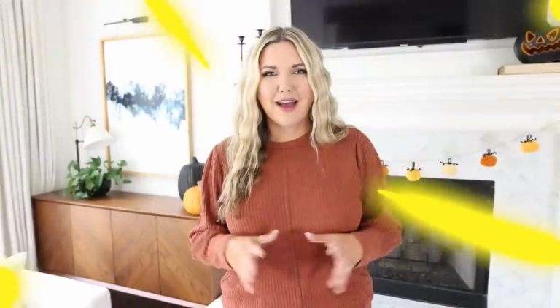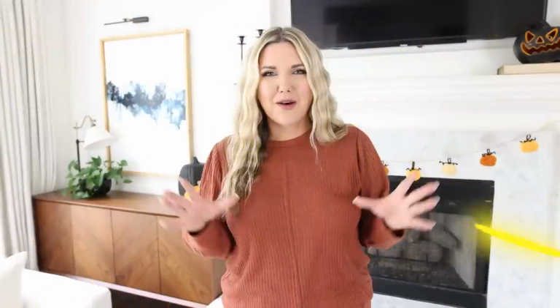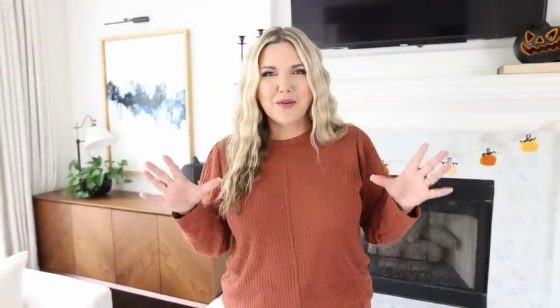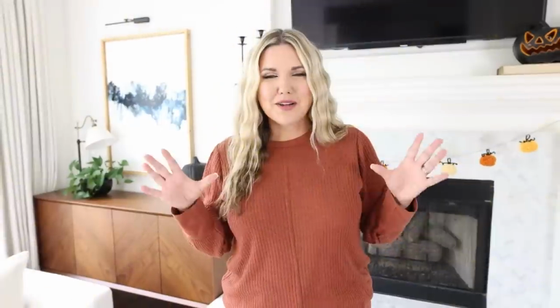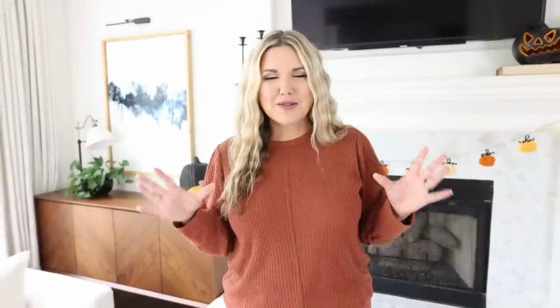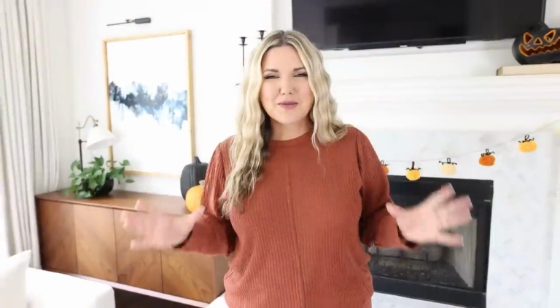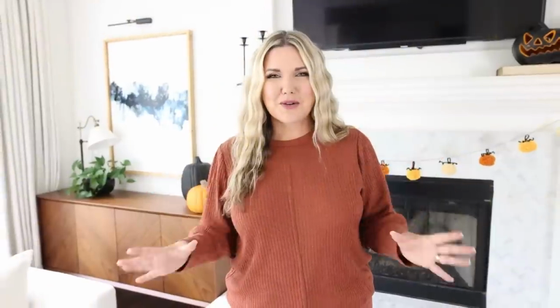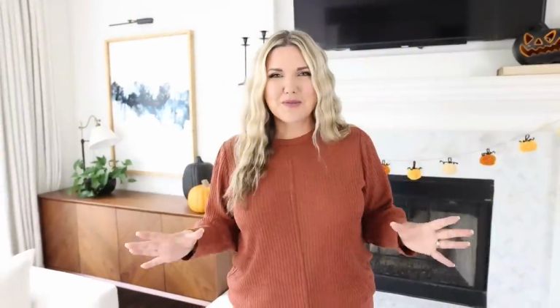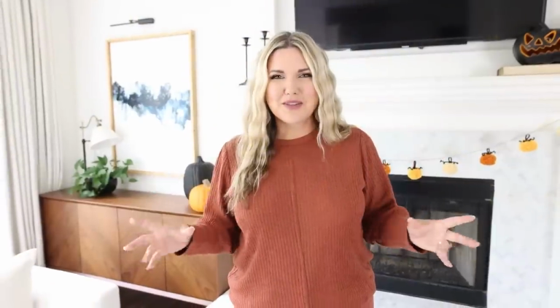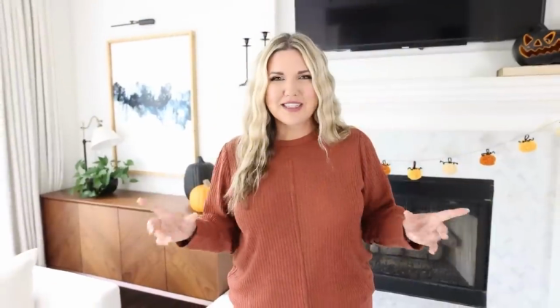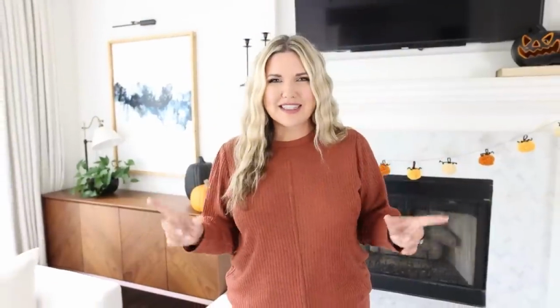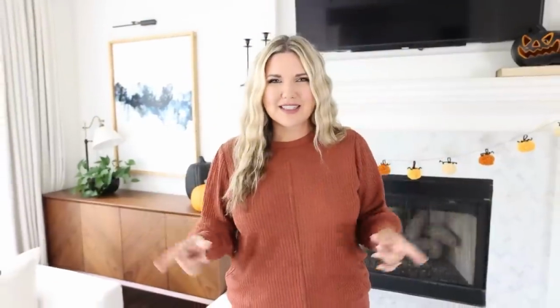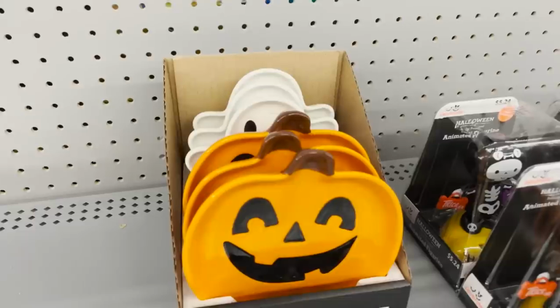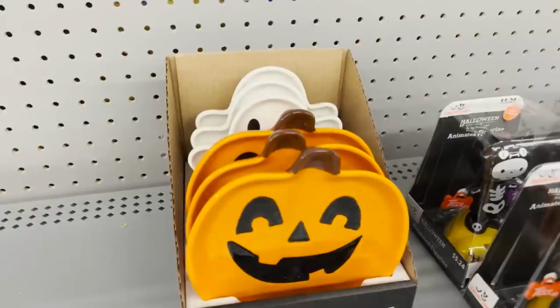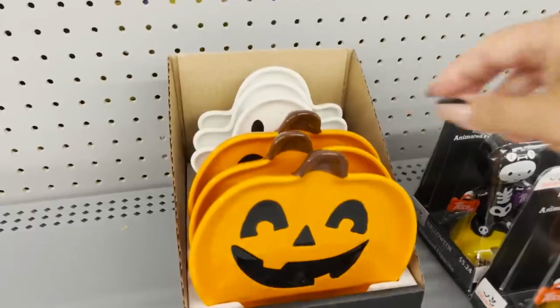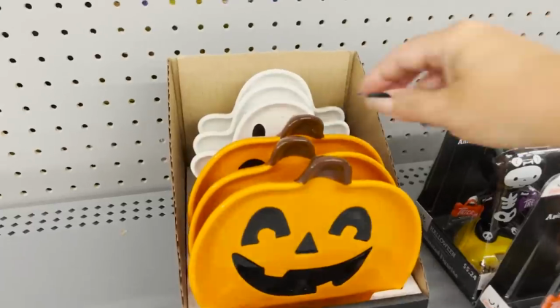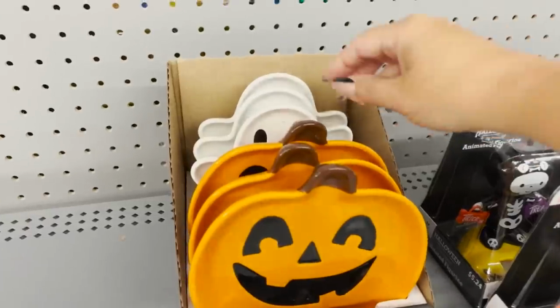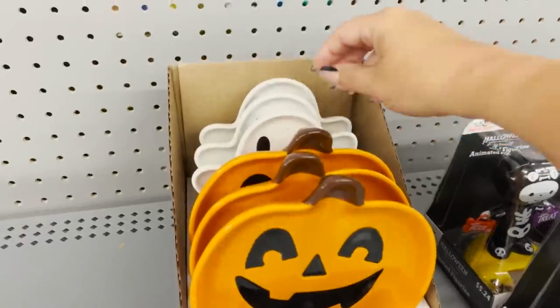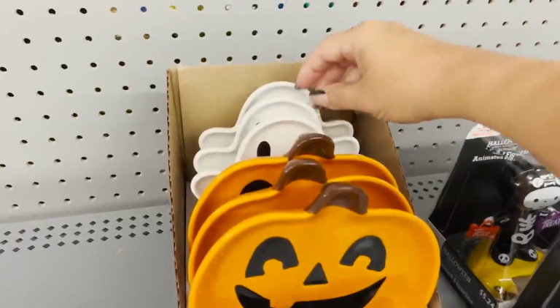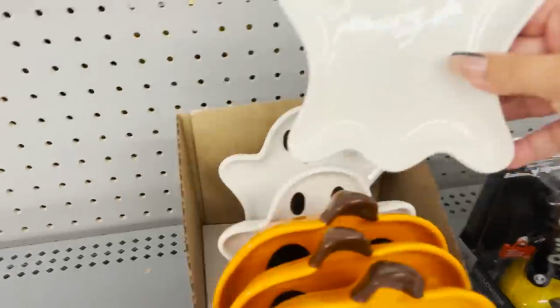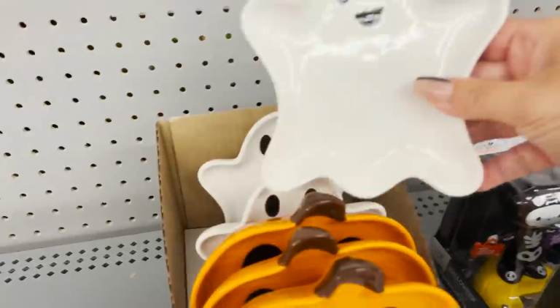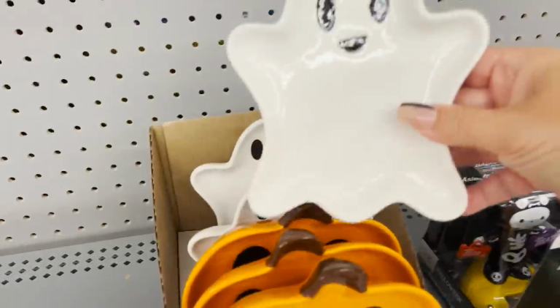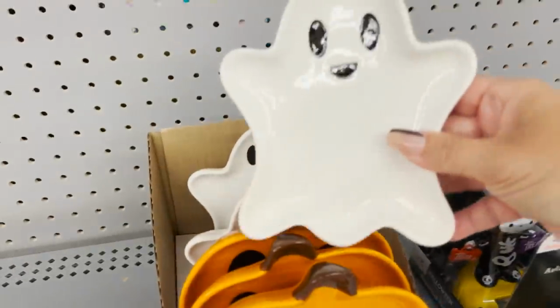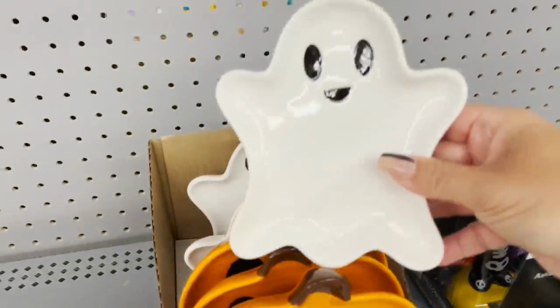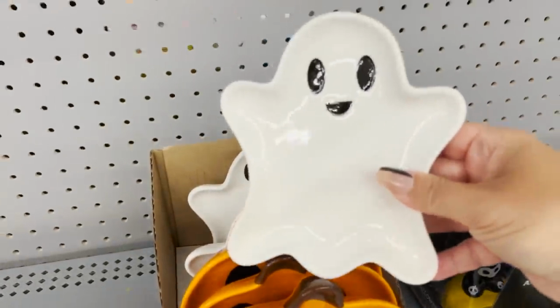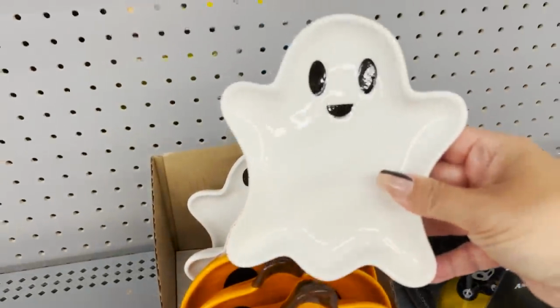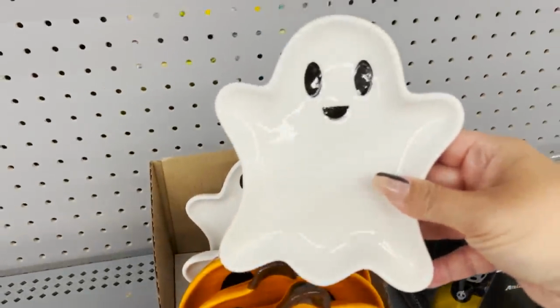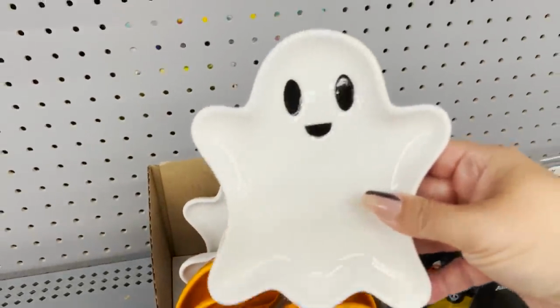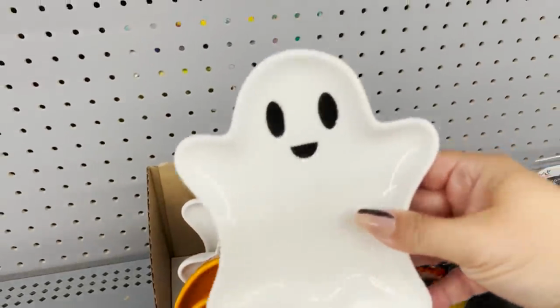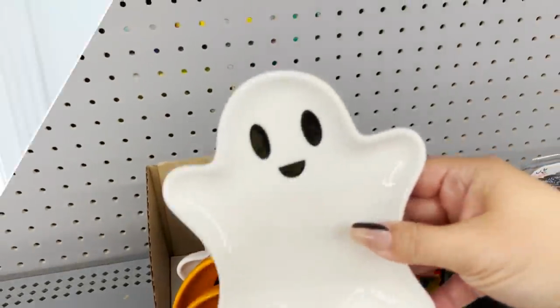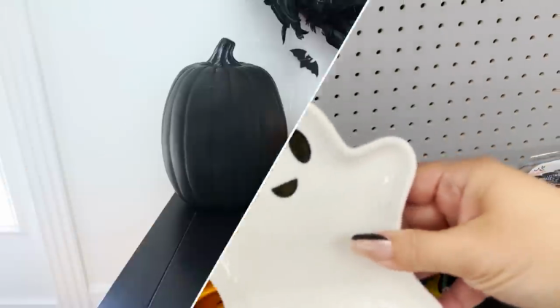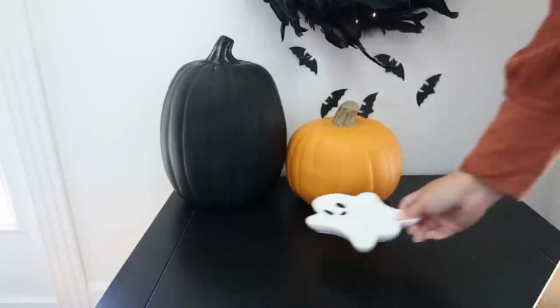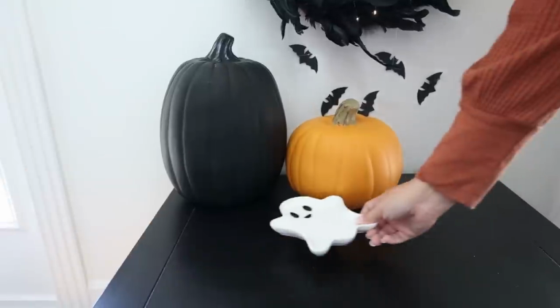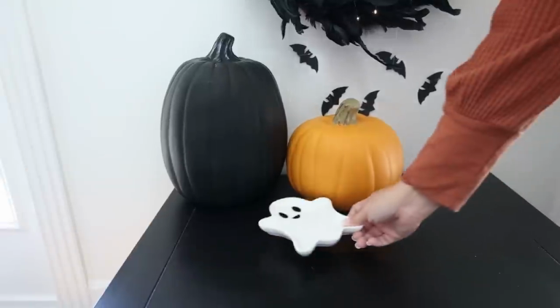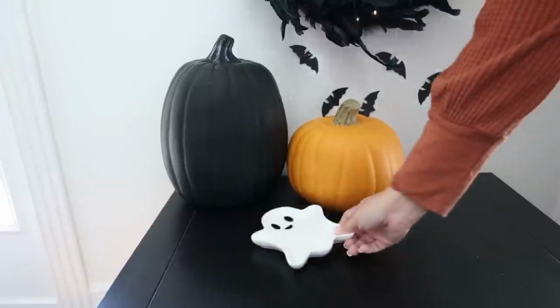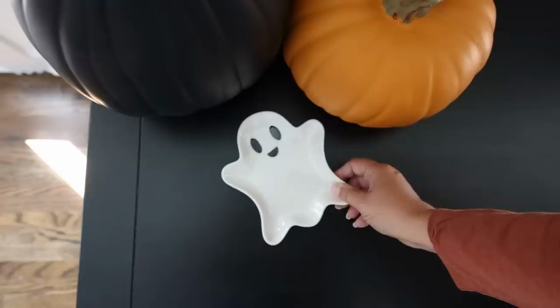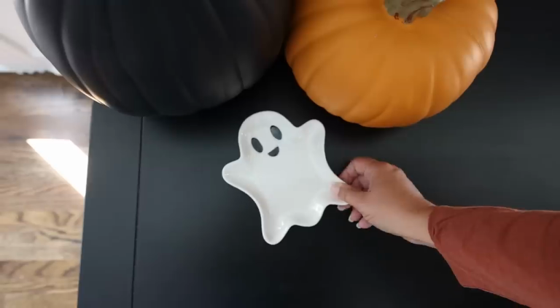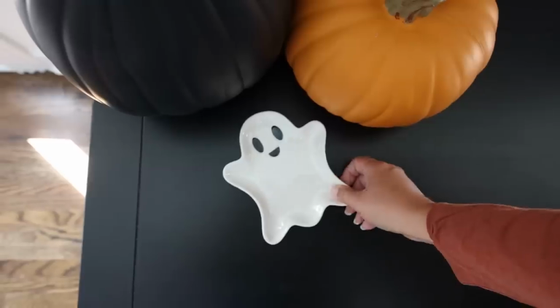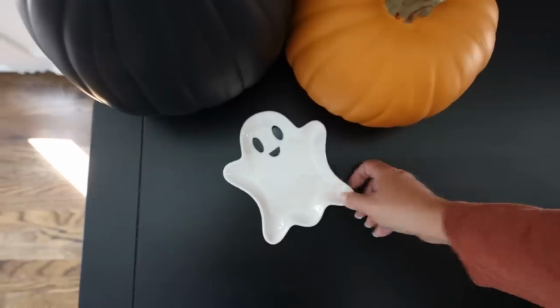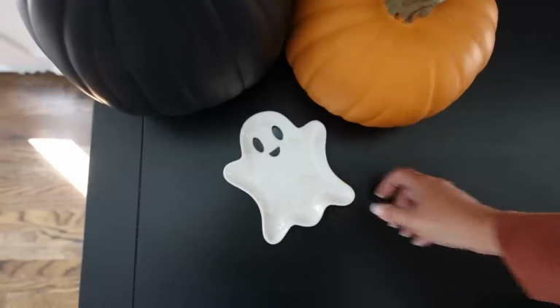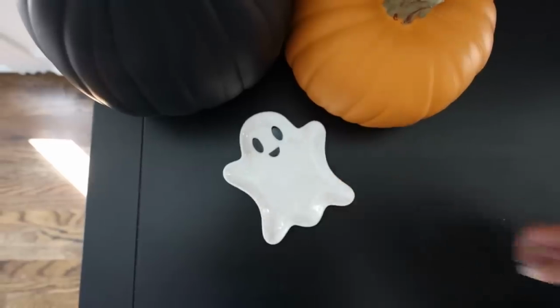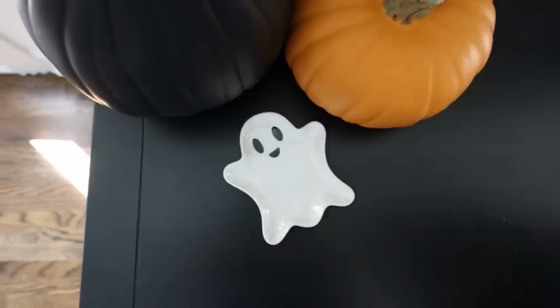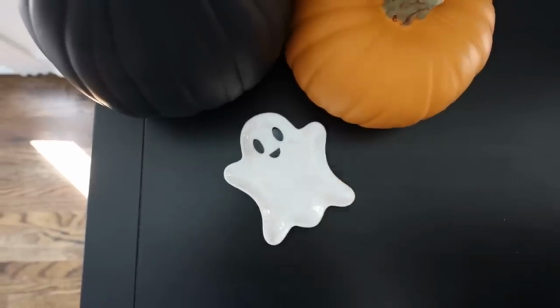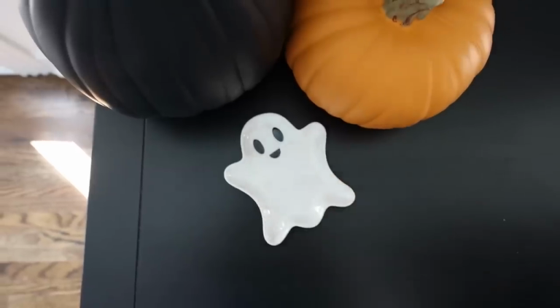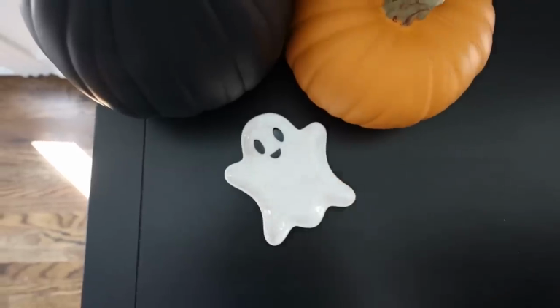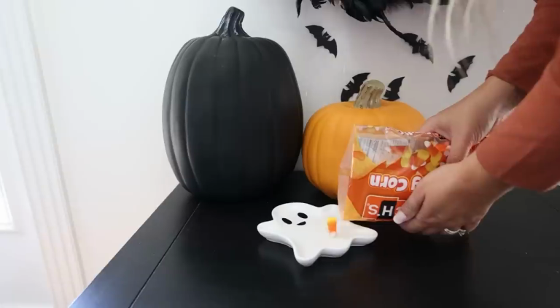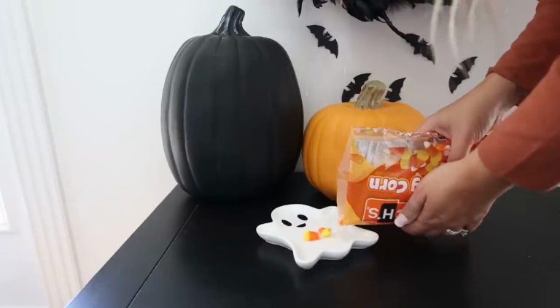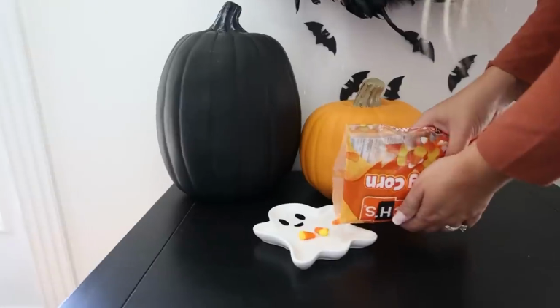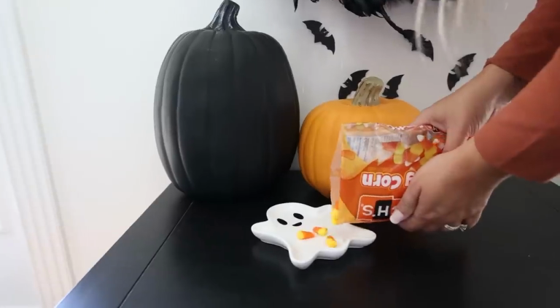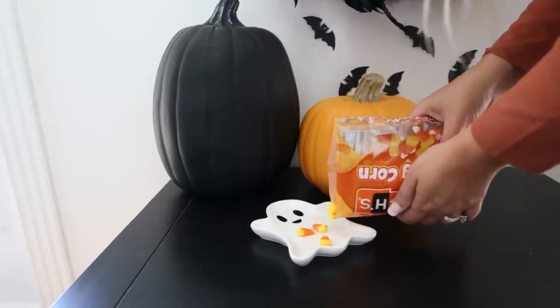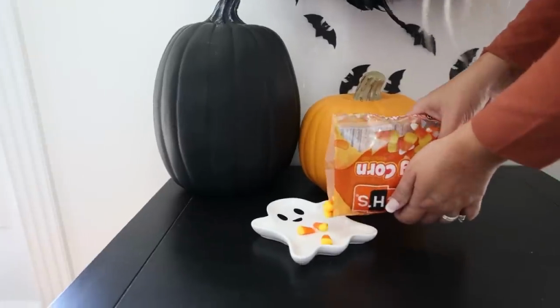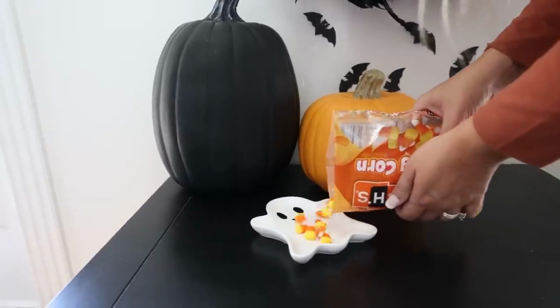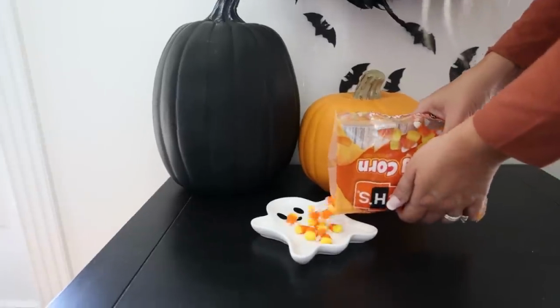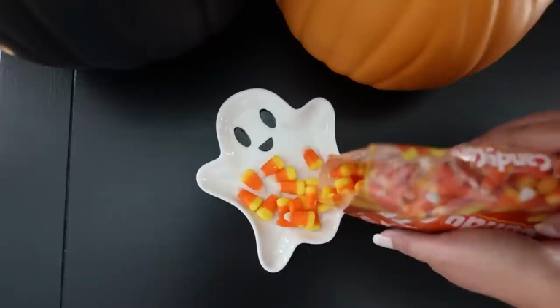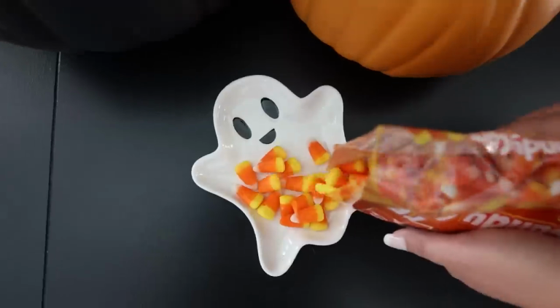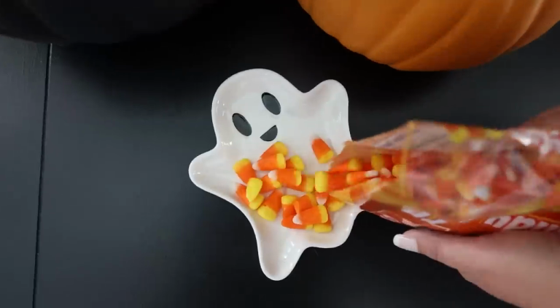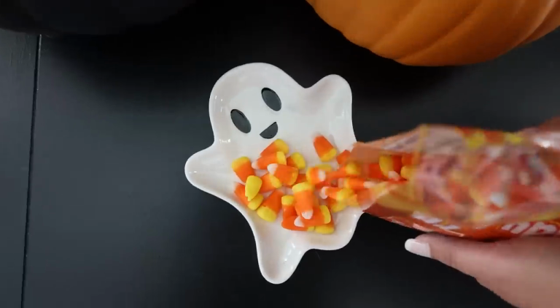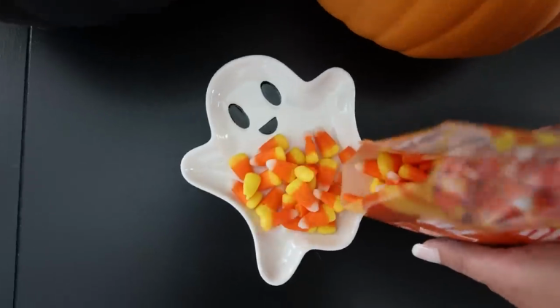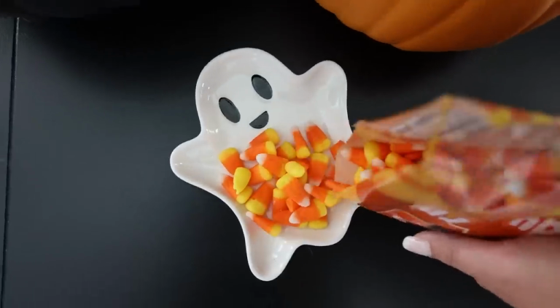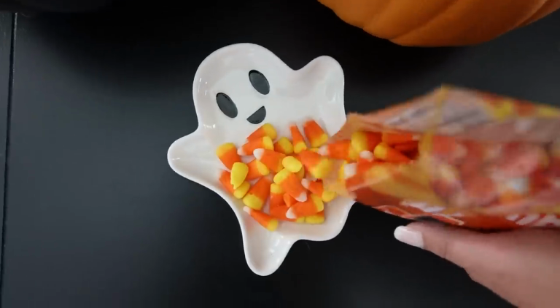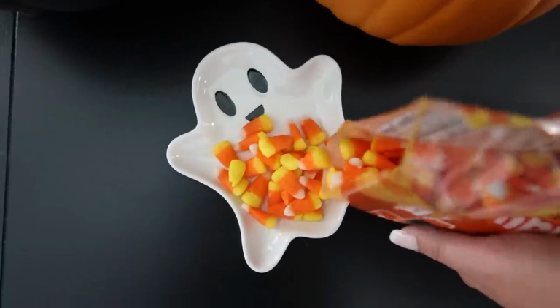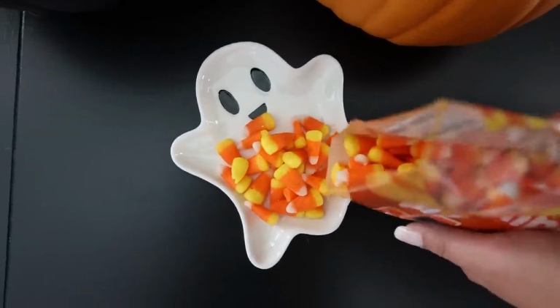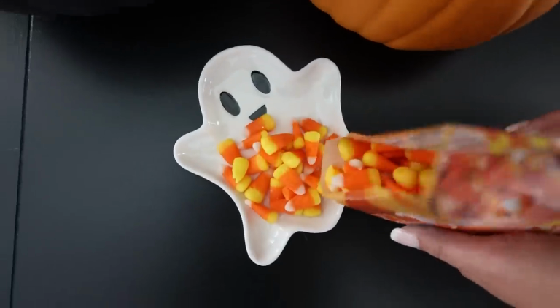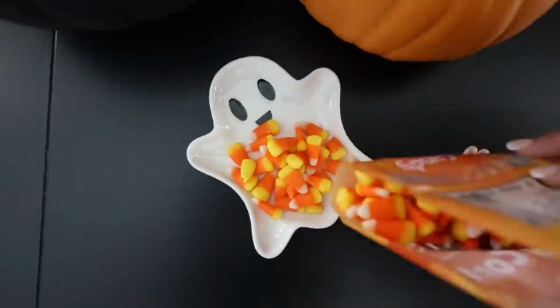How adorable is this little ghost tray? It was super affordable. I love putting it out with candy to sit out around the holiday season.